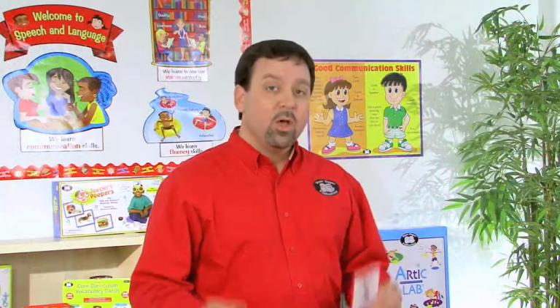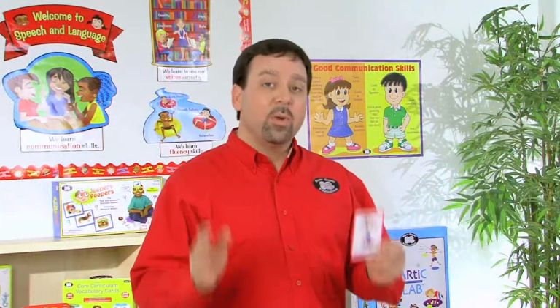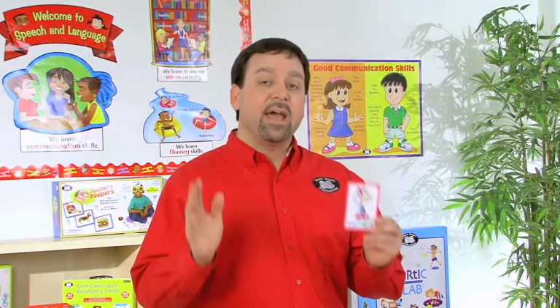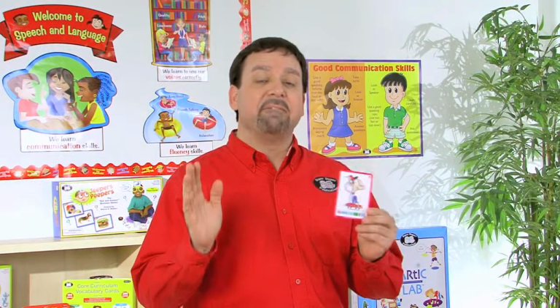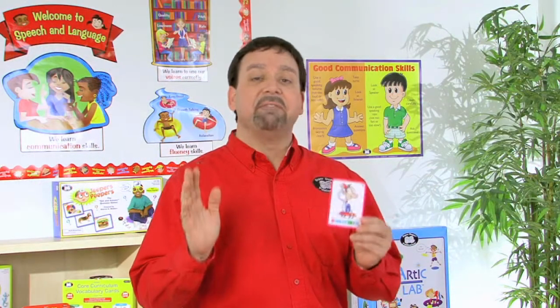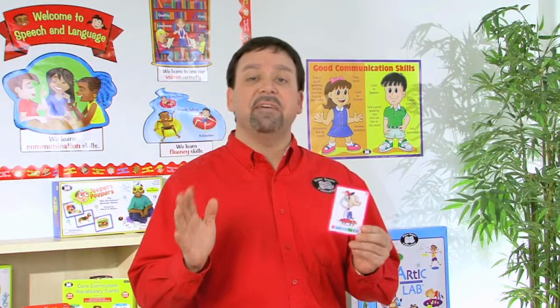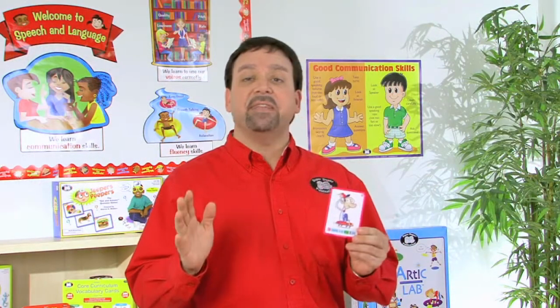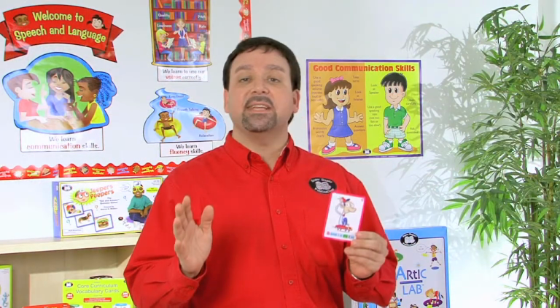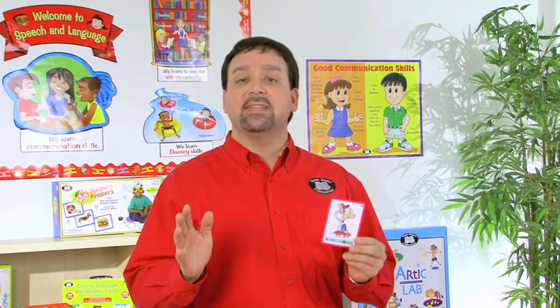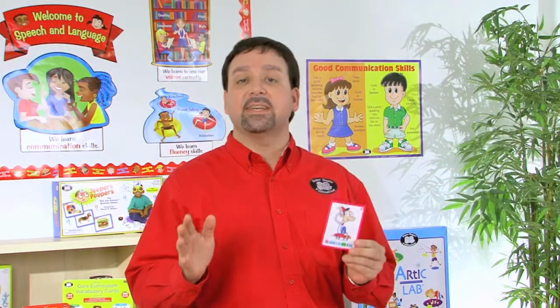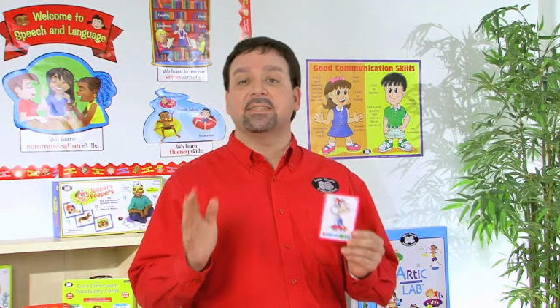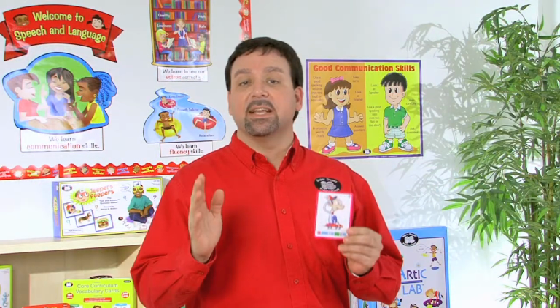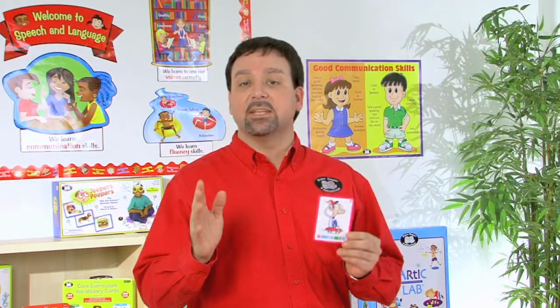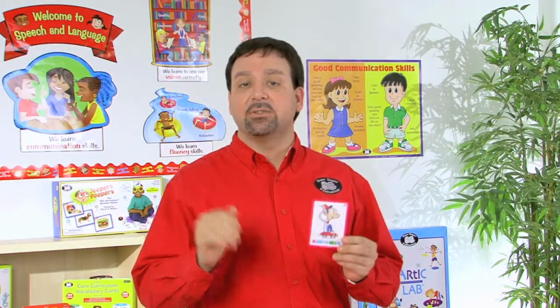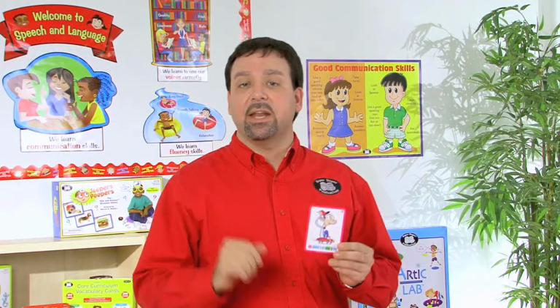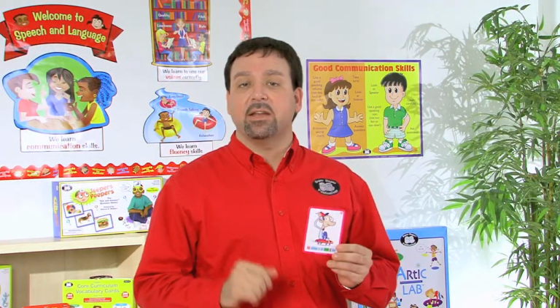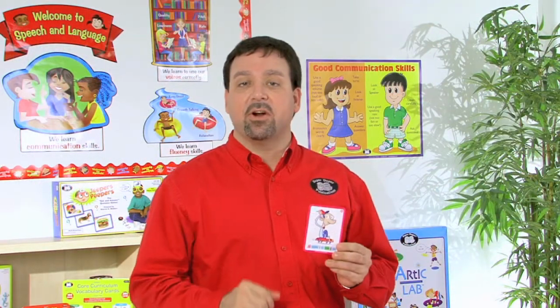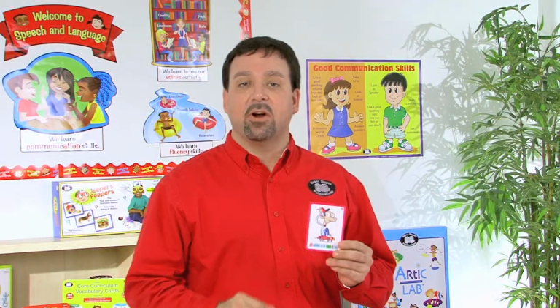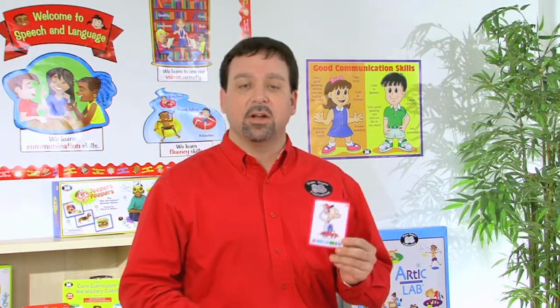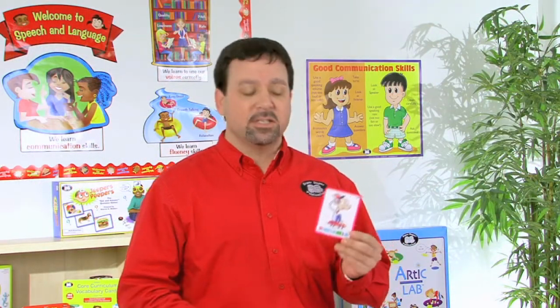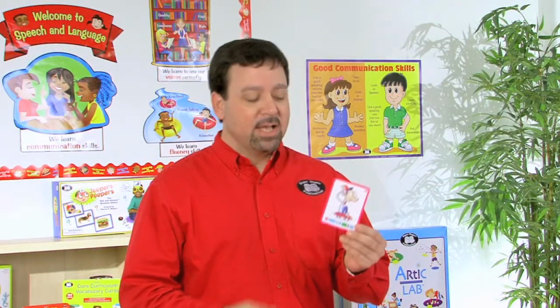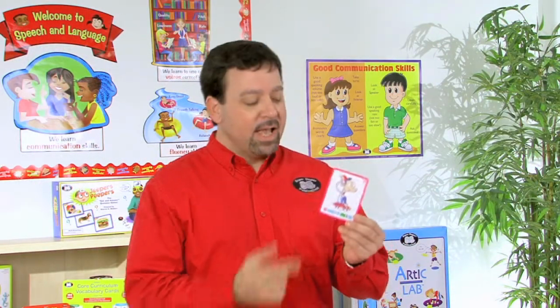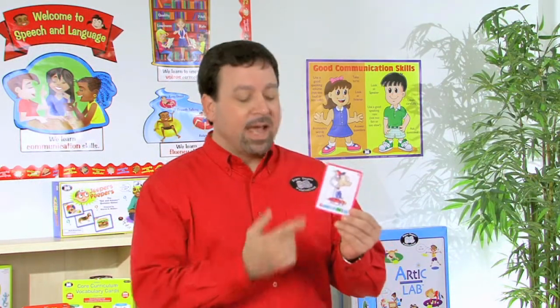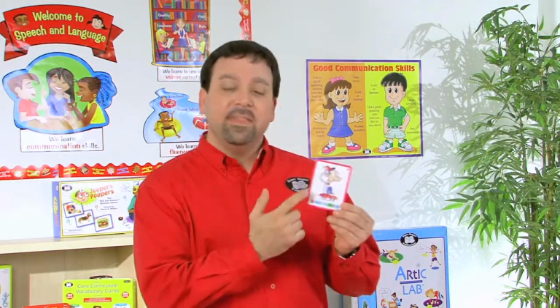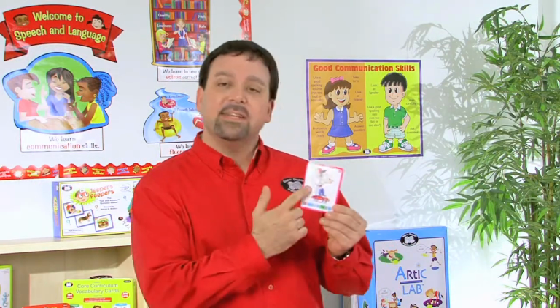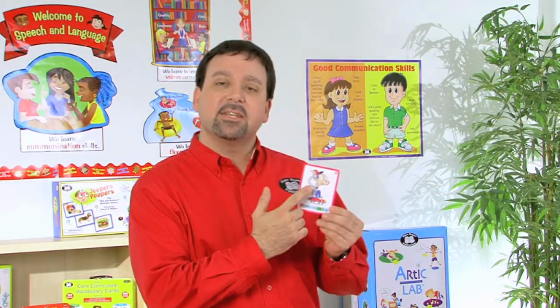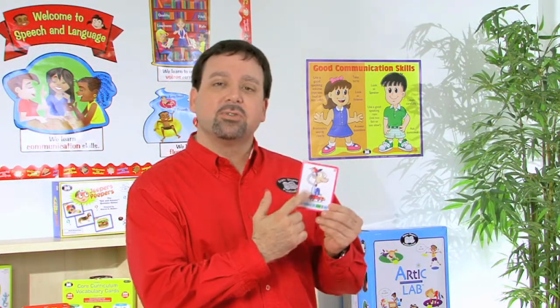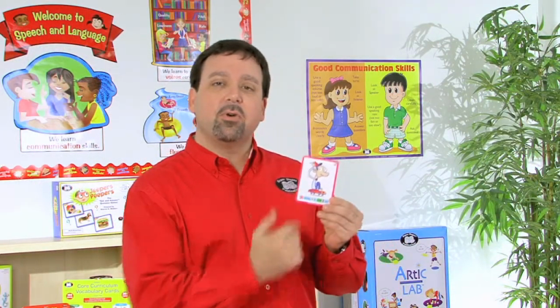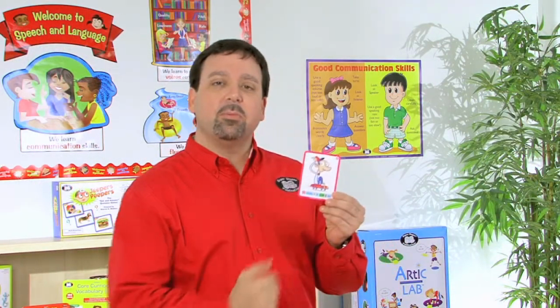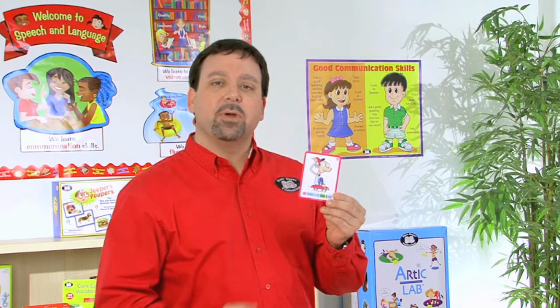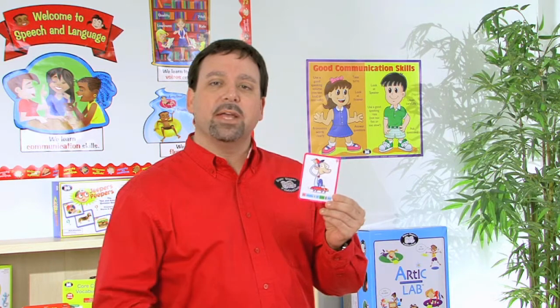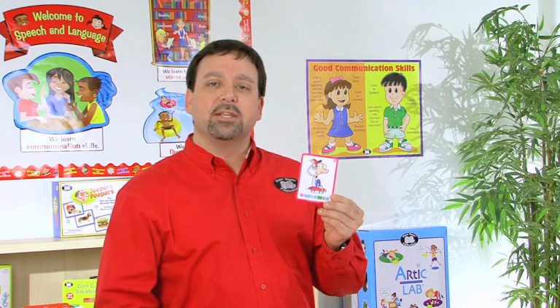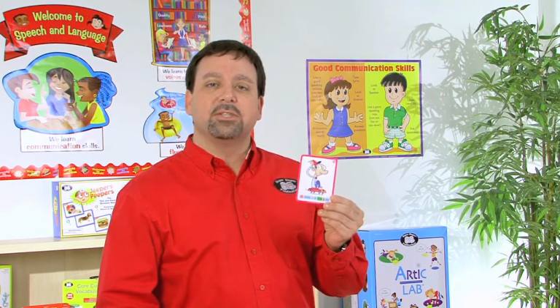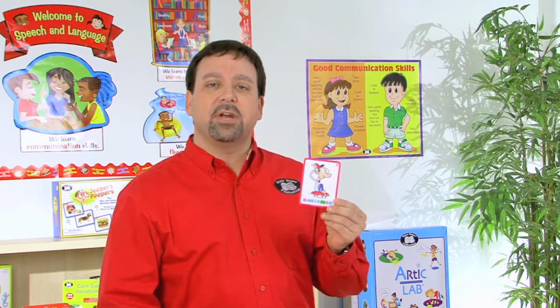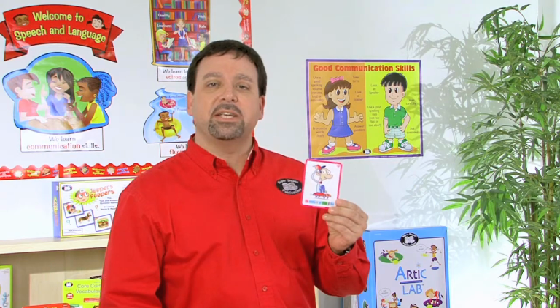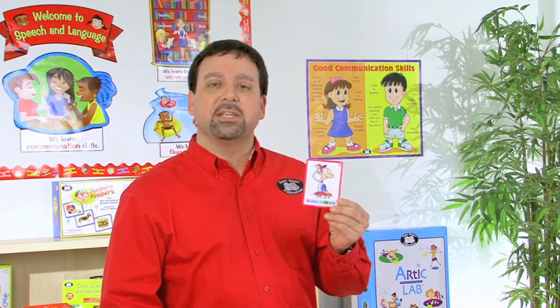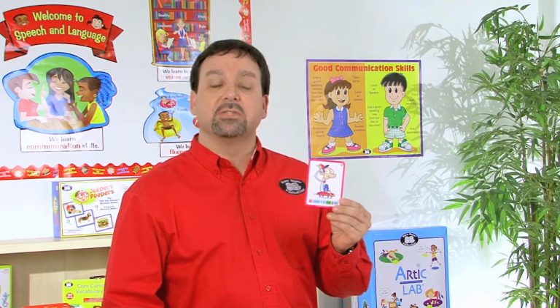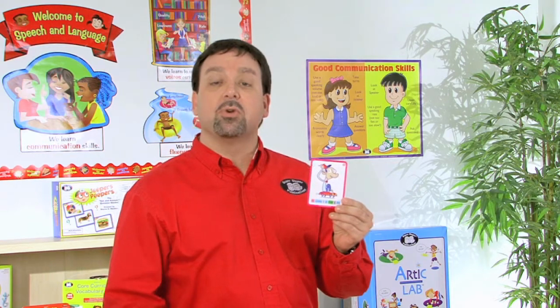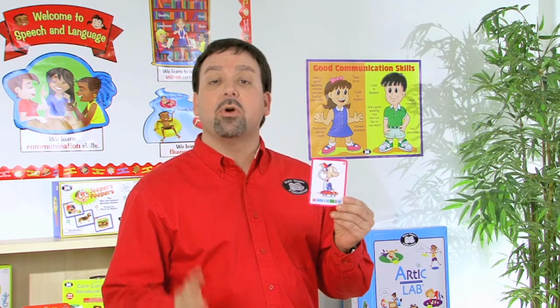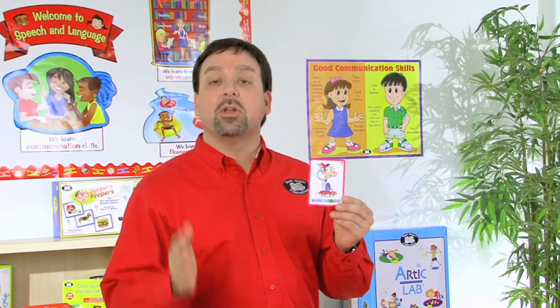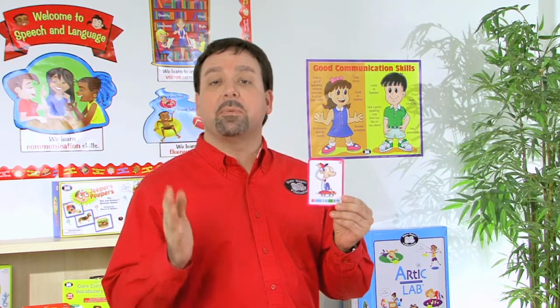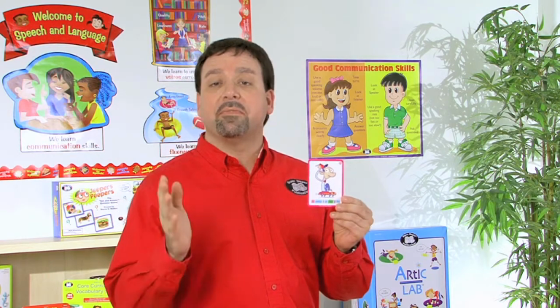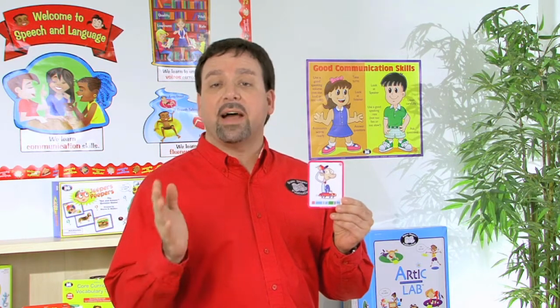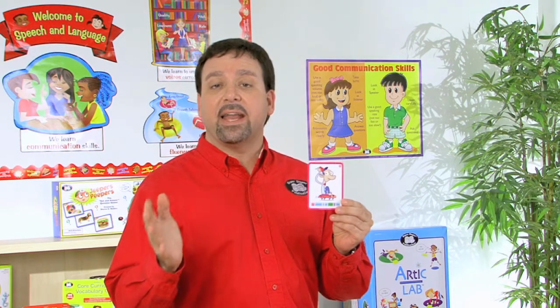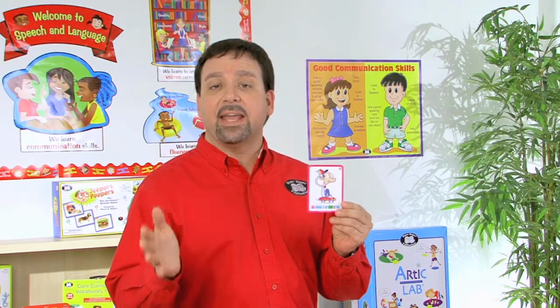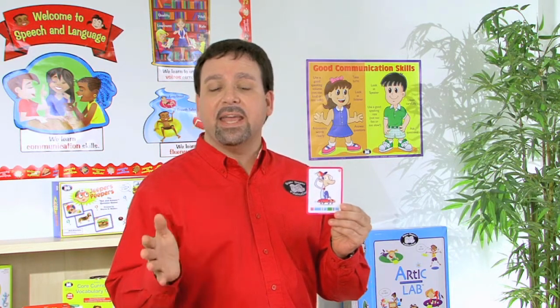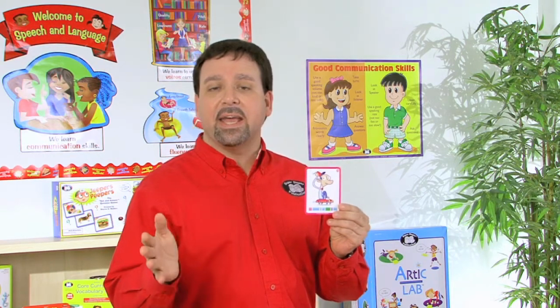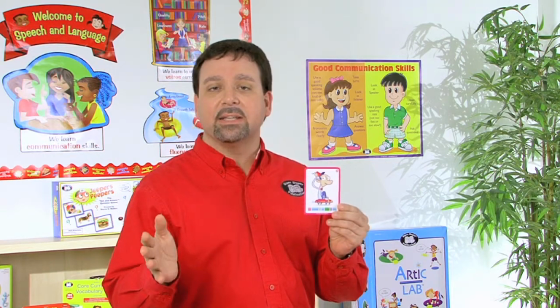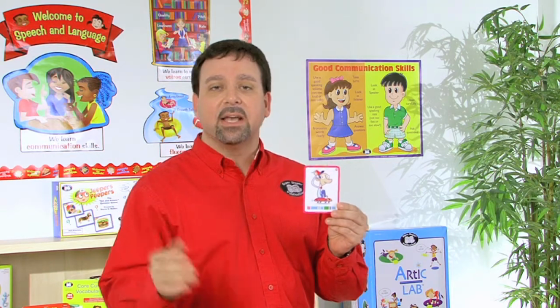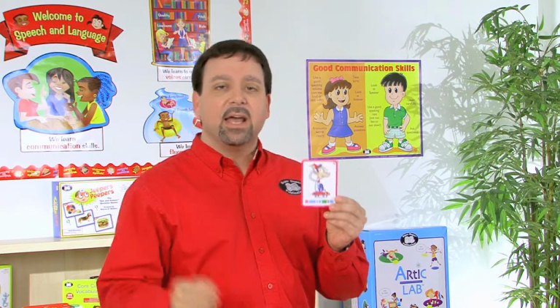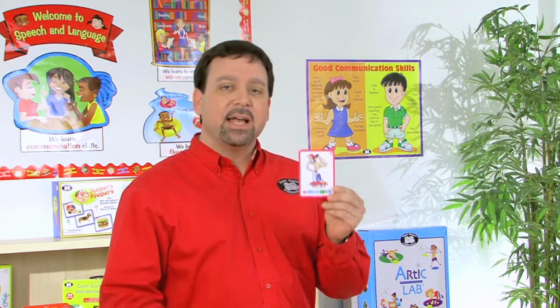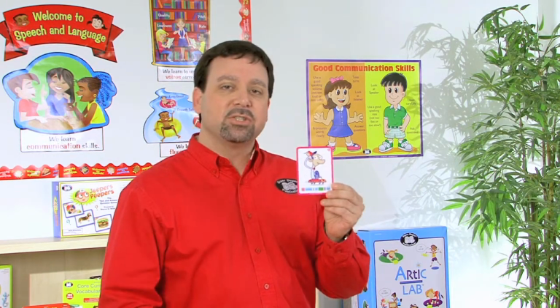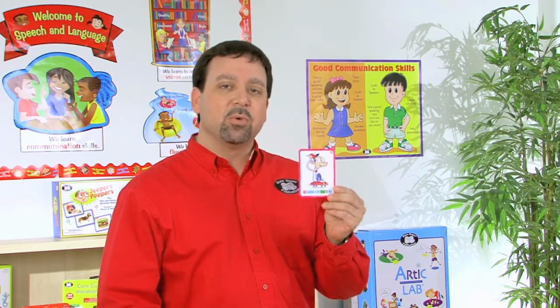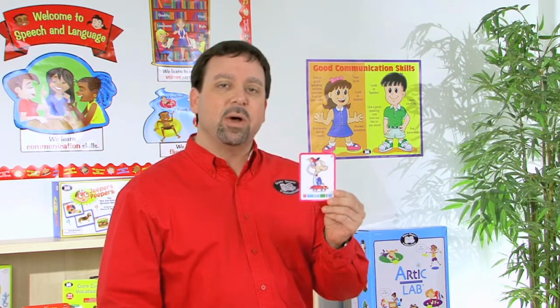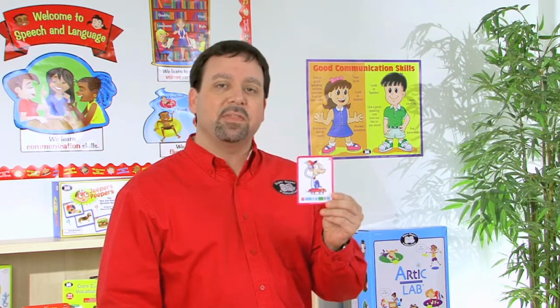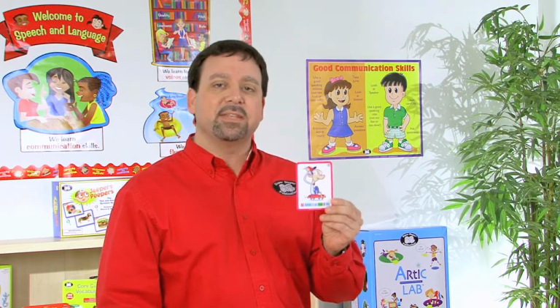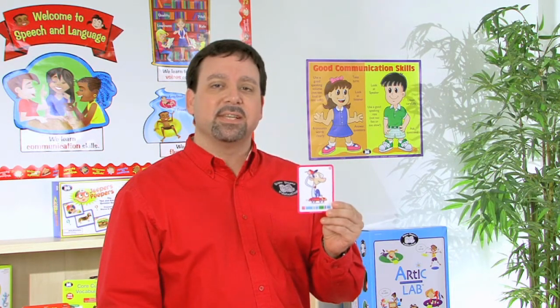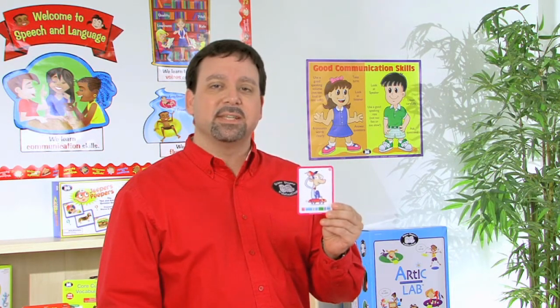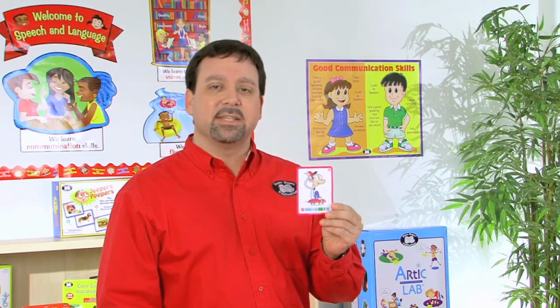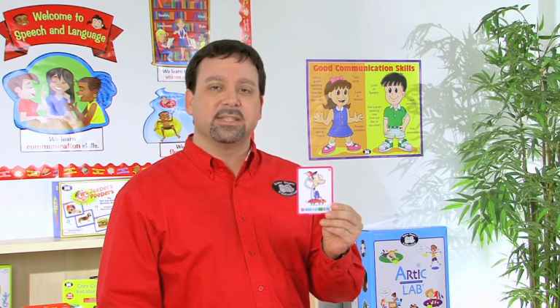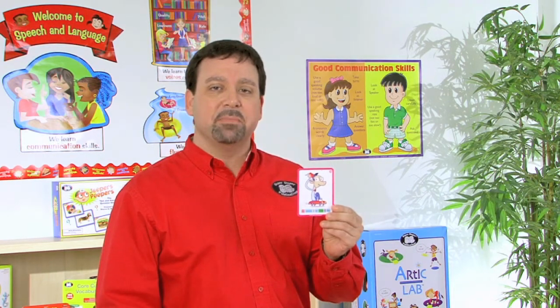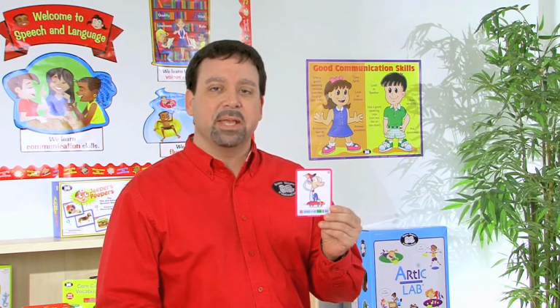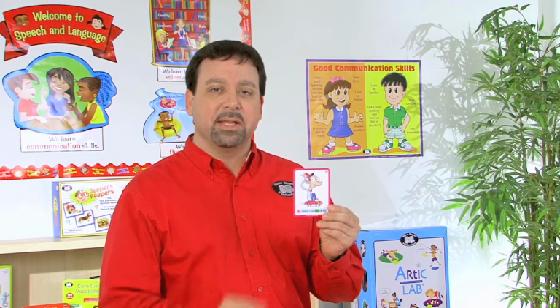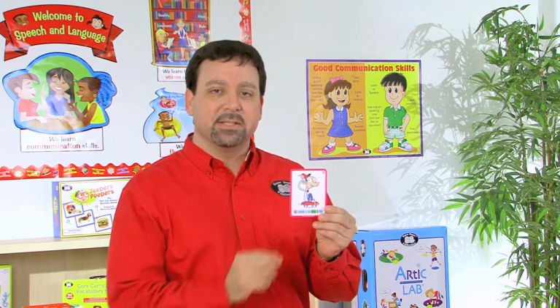We have 56 illustrated cards, and these adorable illustrations are going to provide a hint as to what this sentence means.